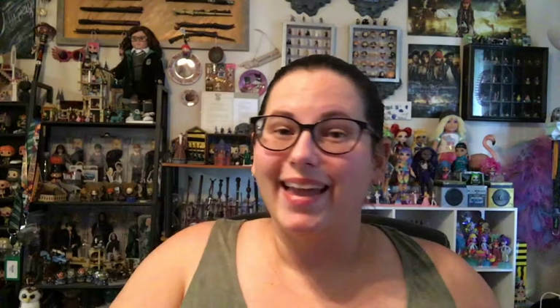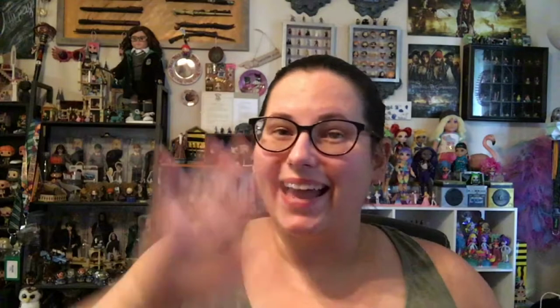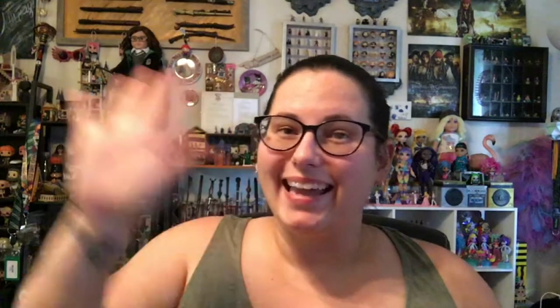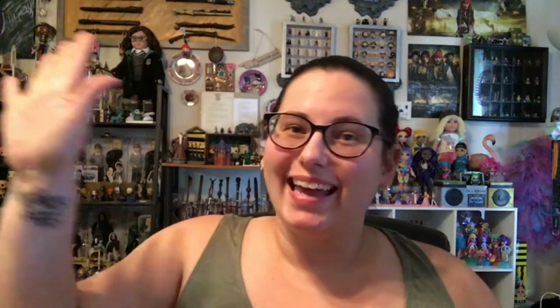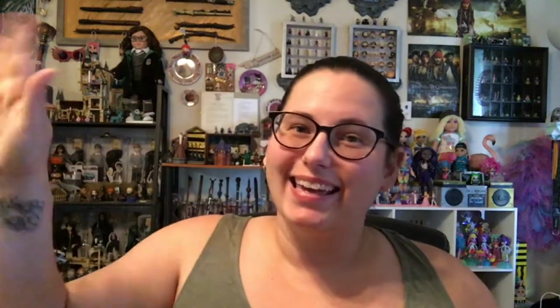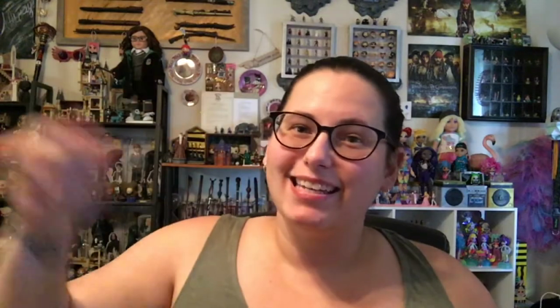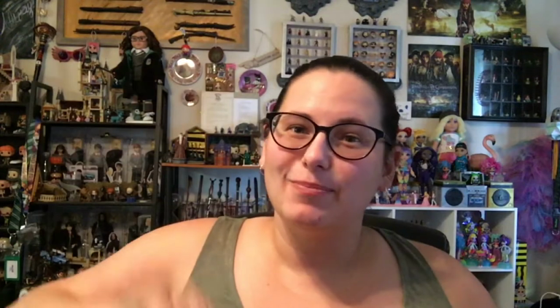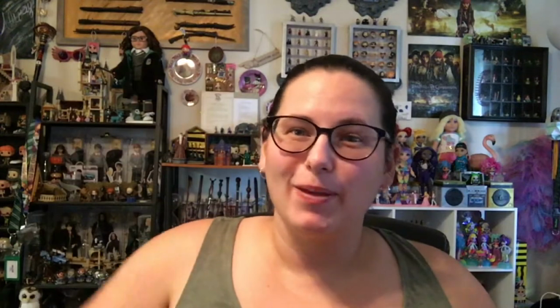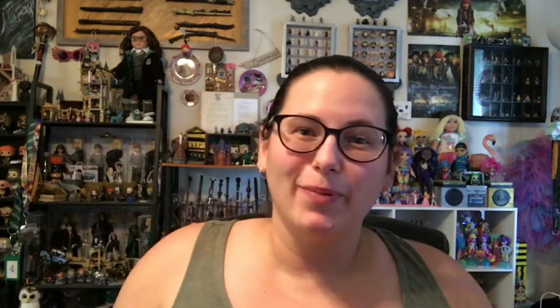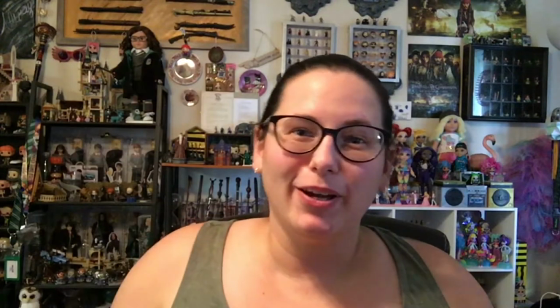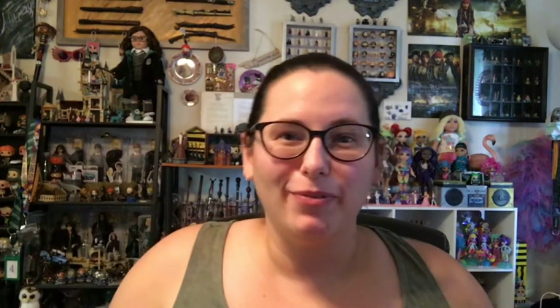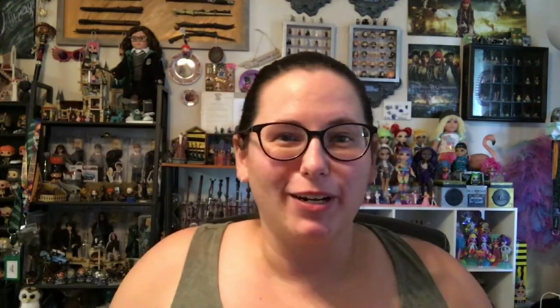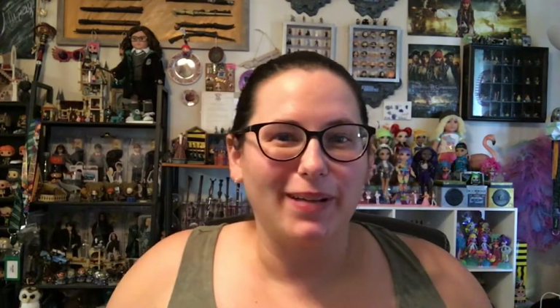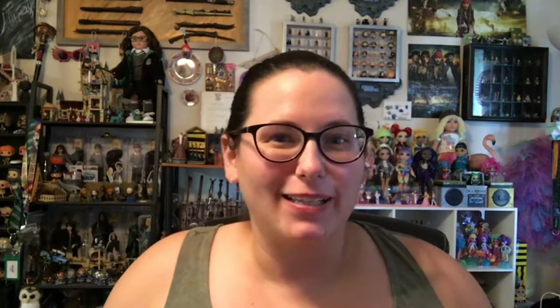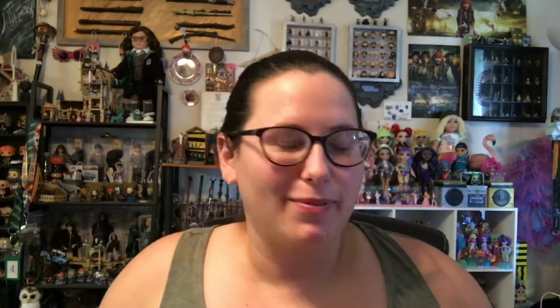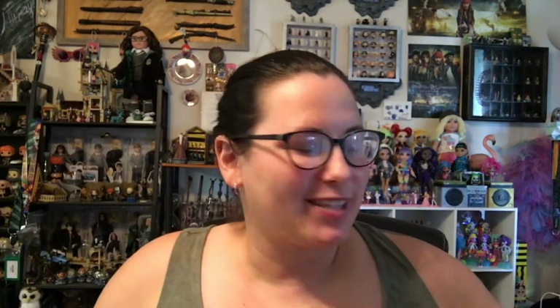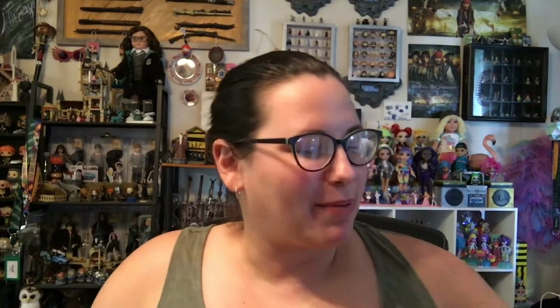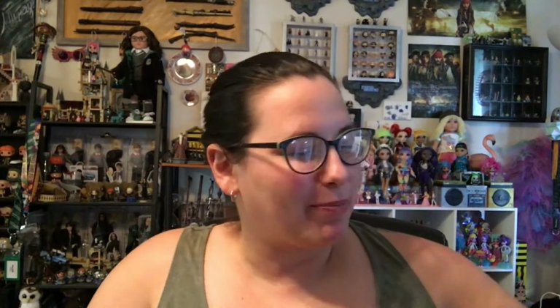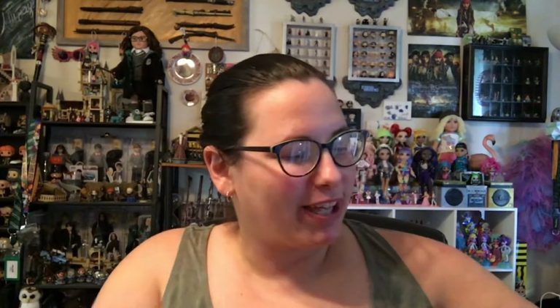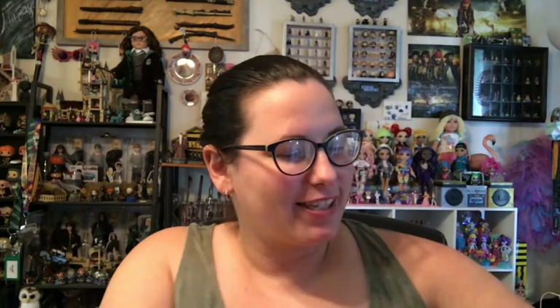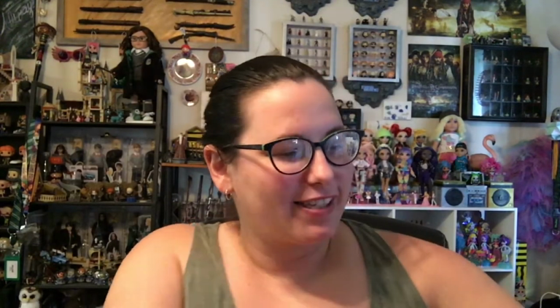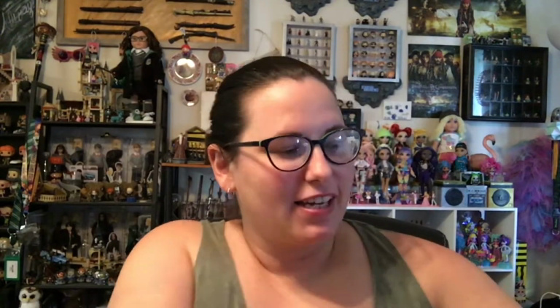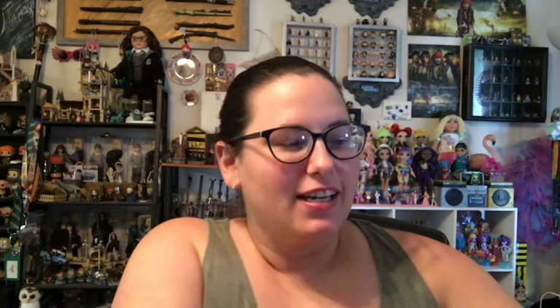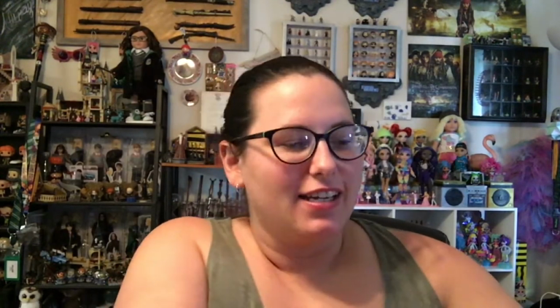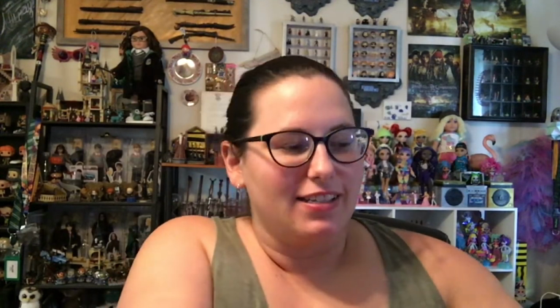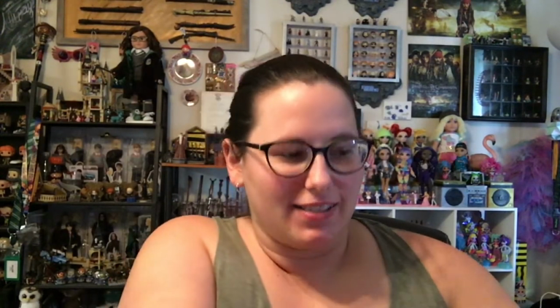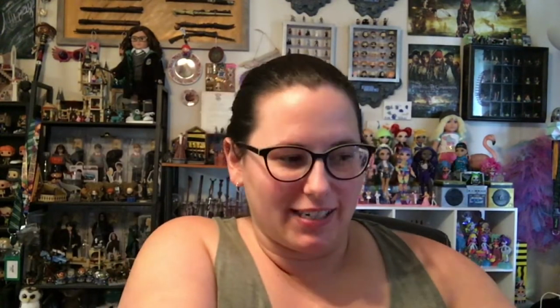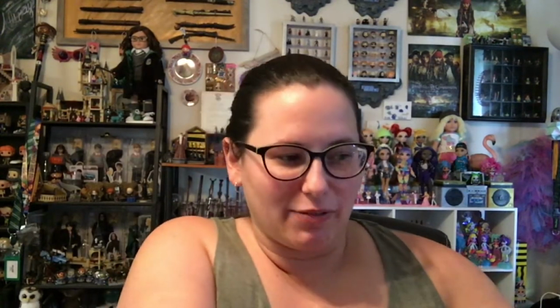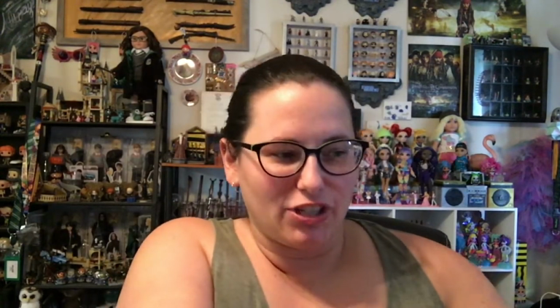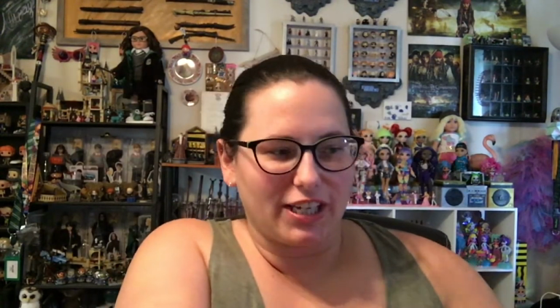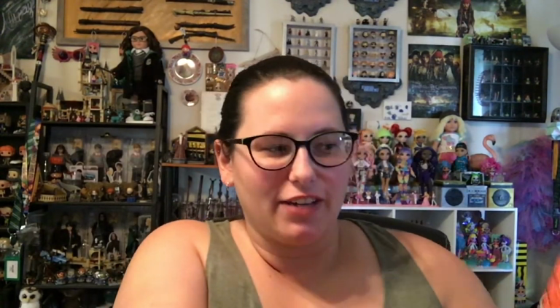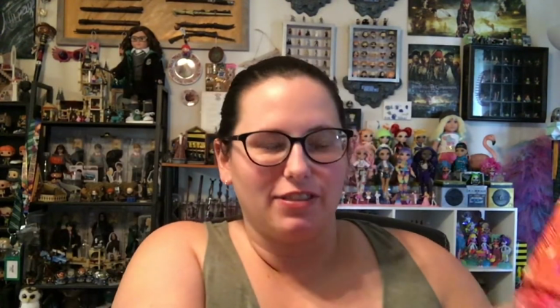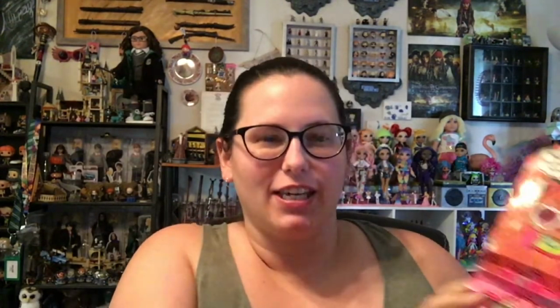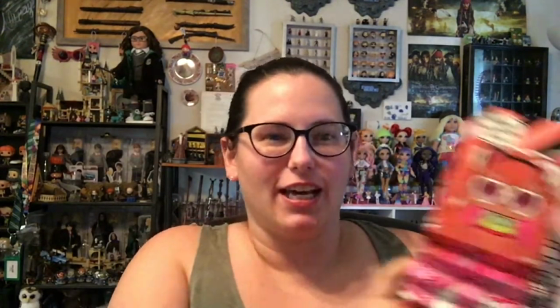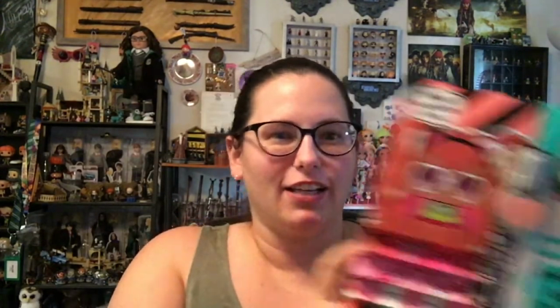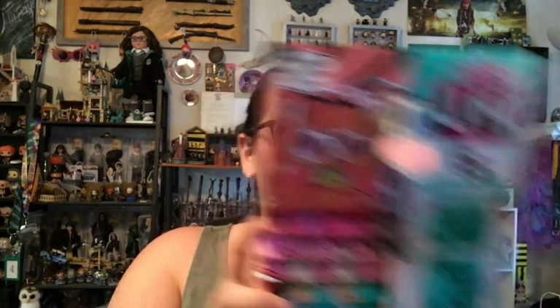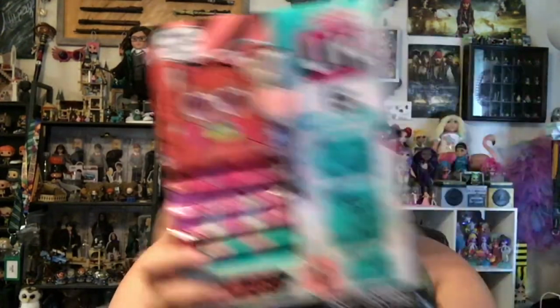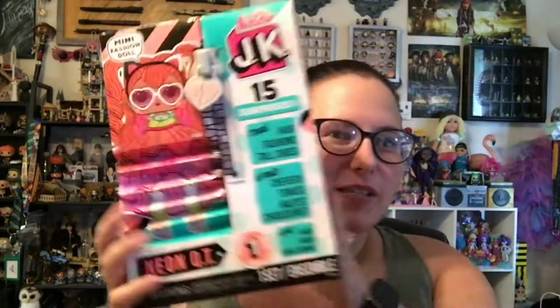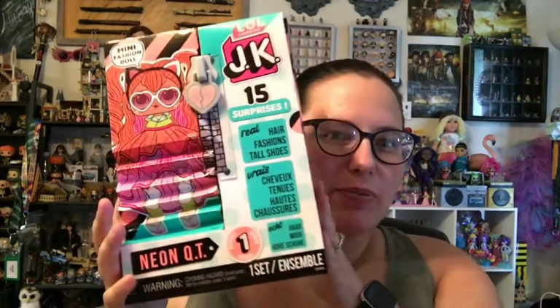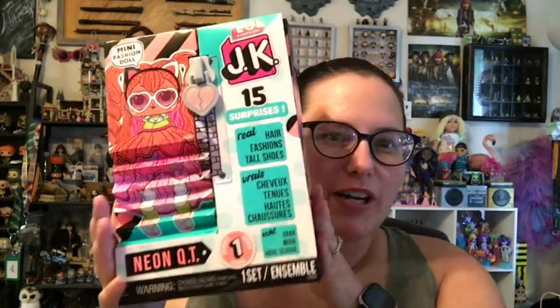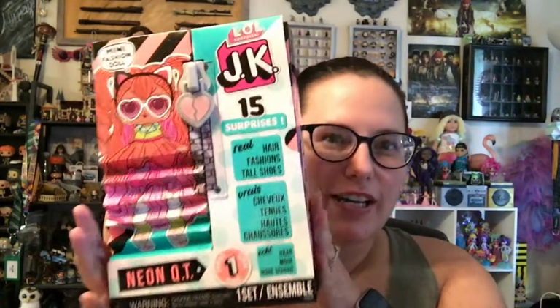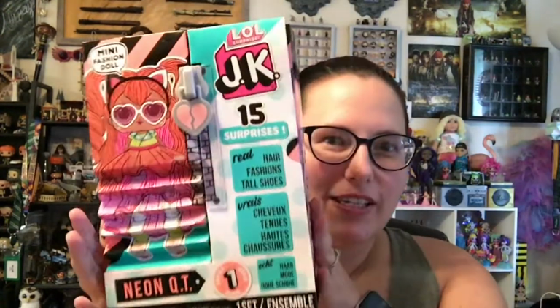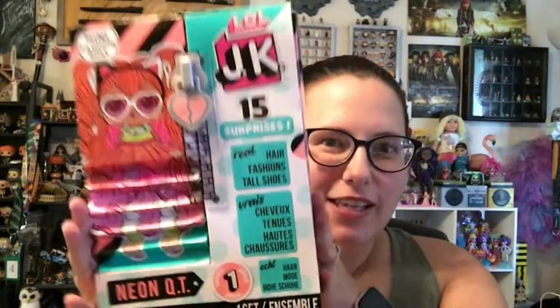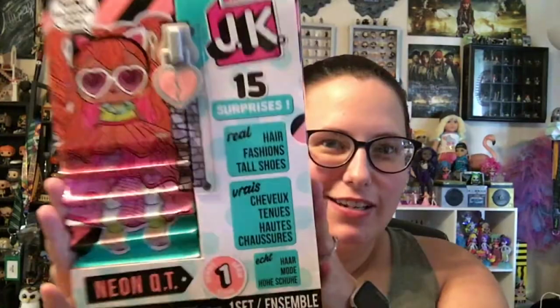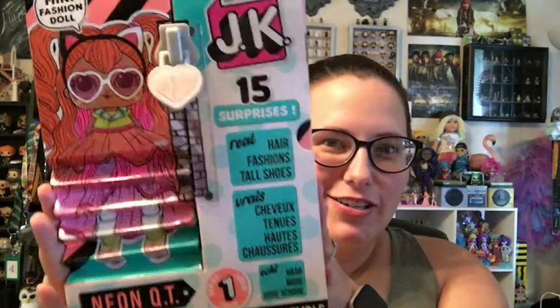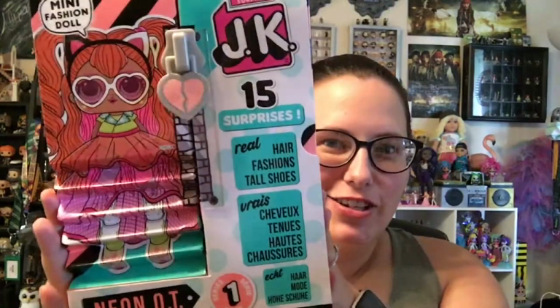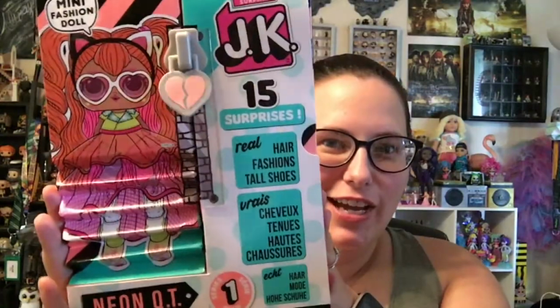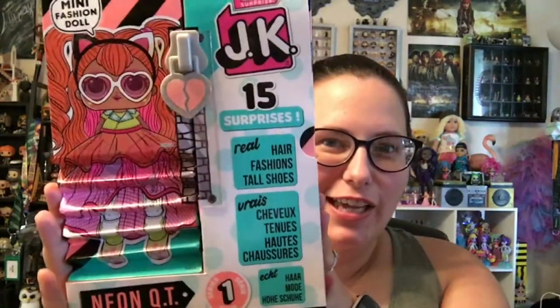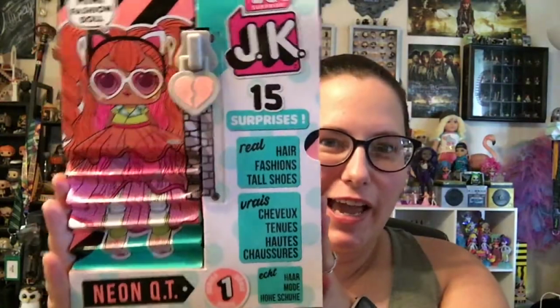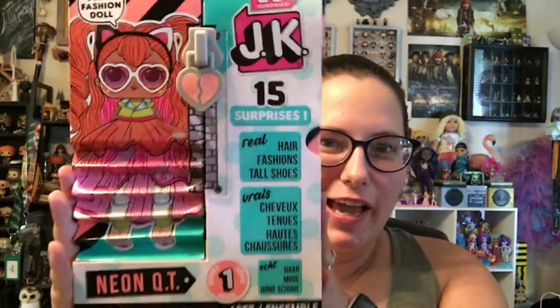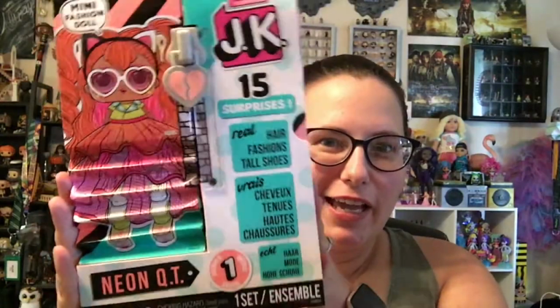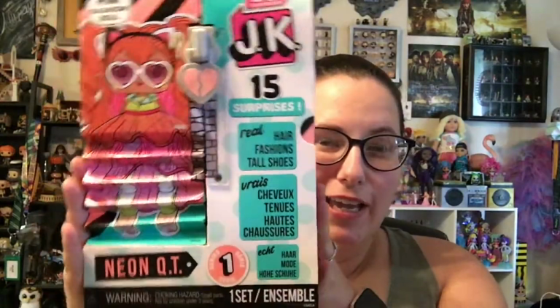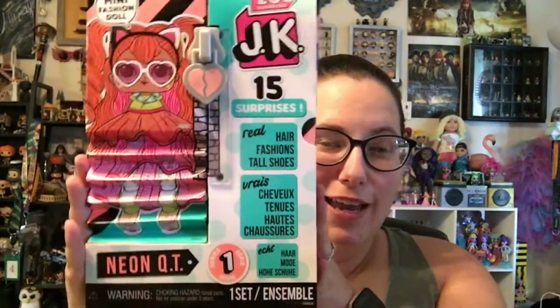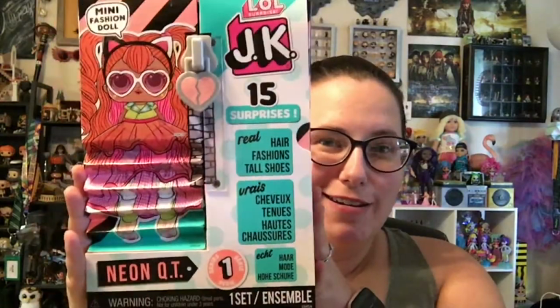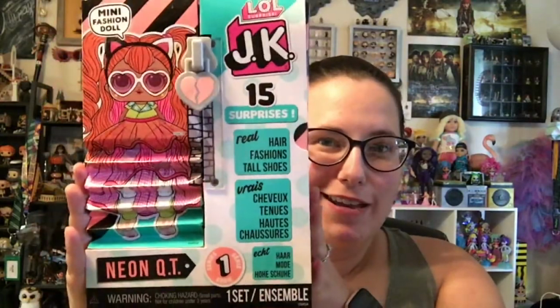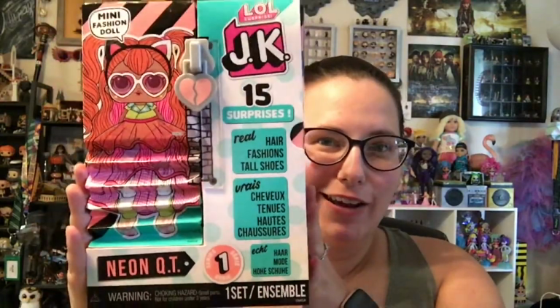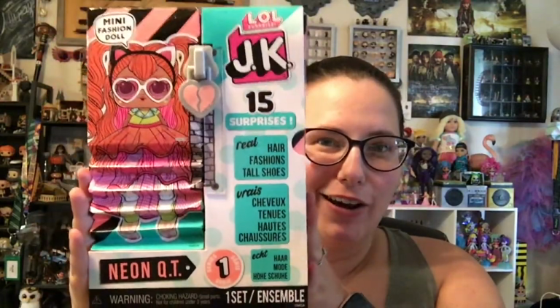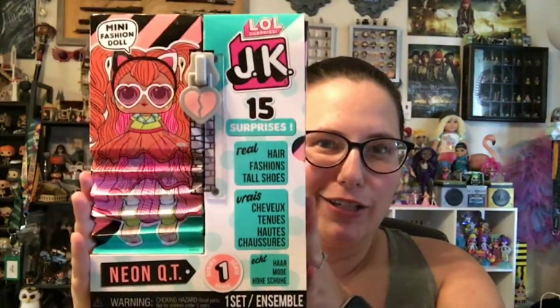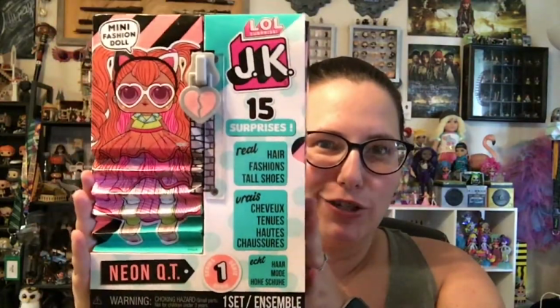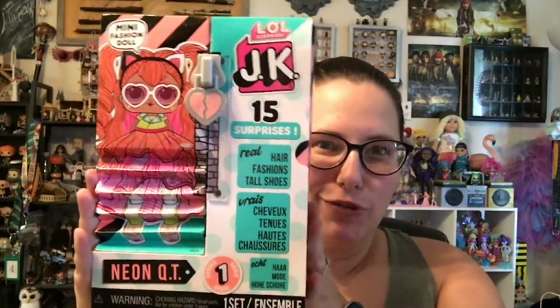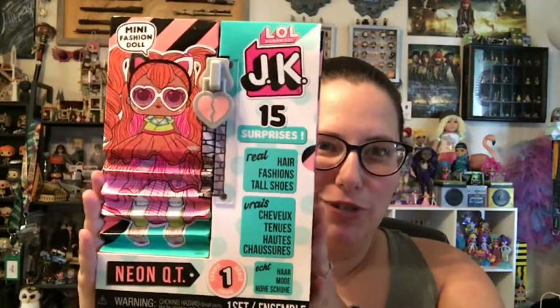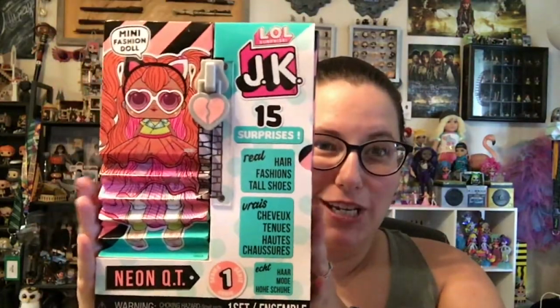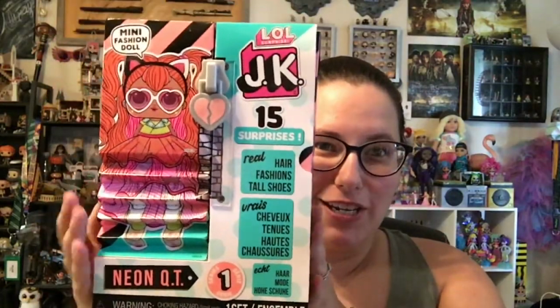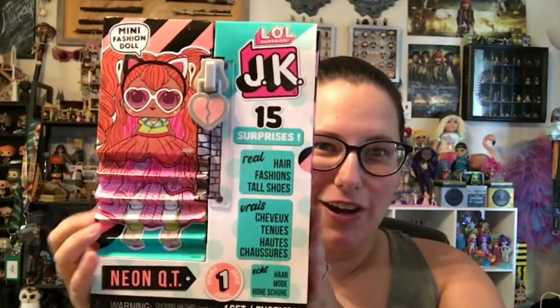Hey hey, it's Bima. Welcome back to Bima's Happy Place. Today we're checking out the LOL Surprise JK Neon Cutie Doll.